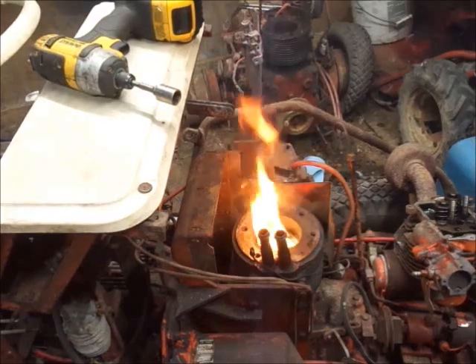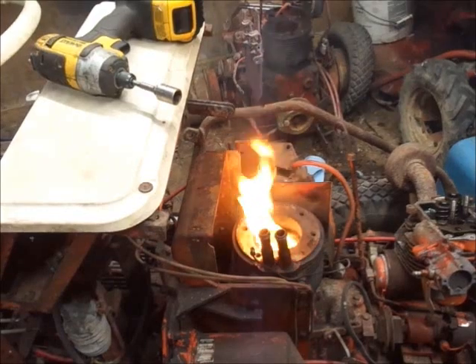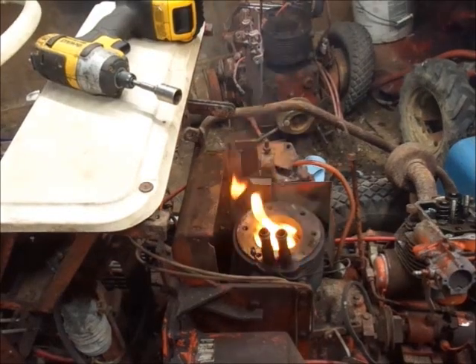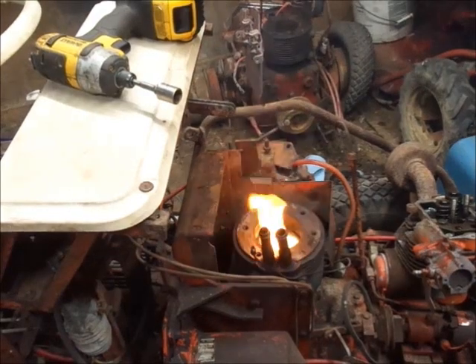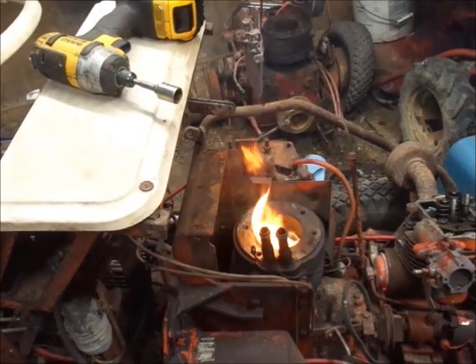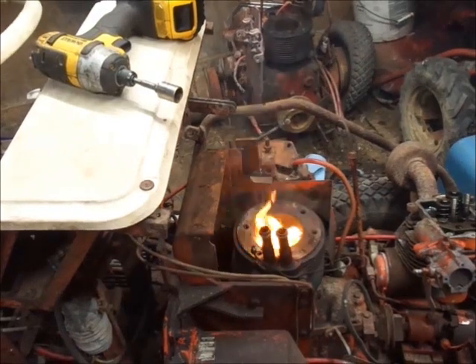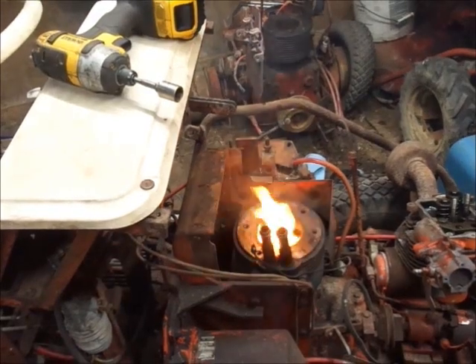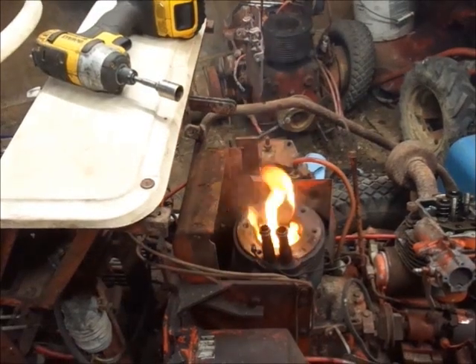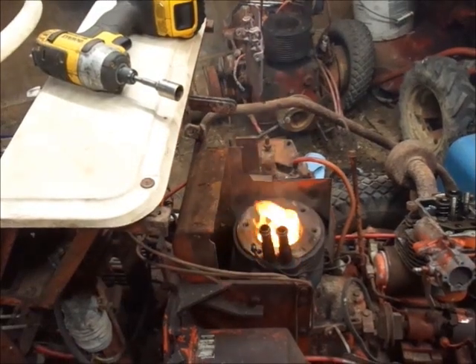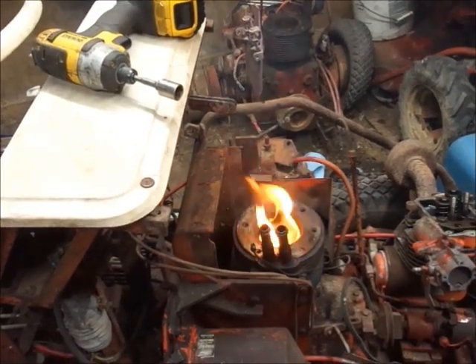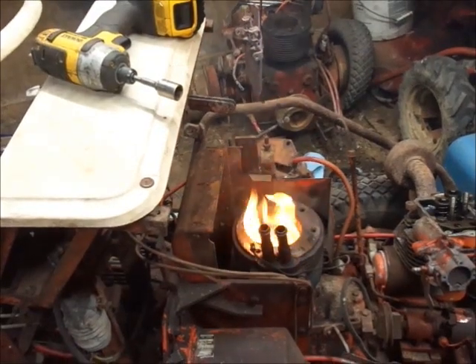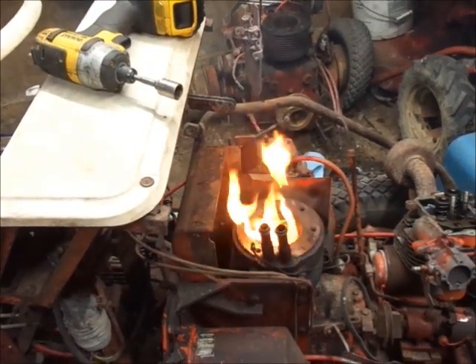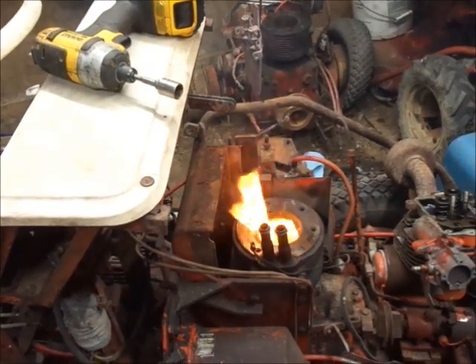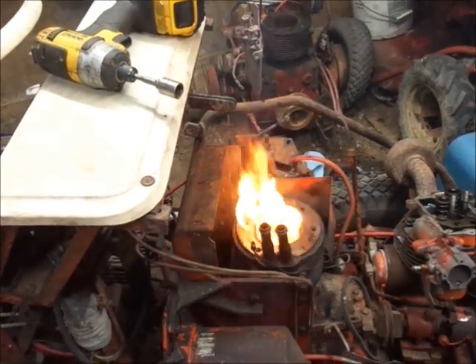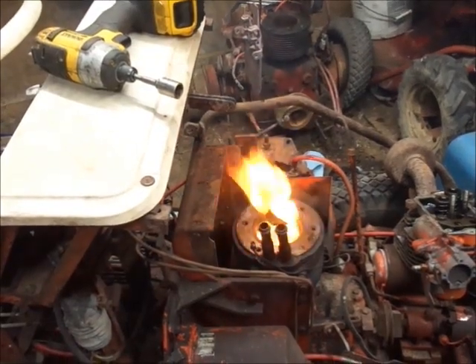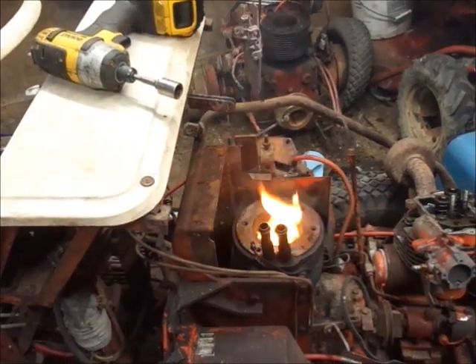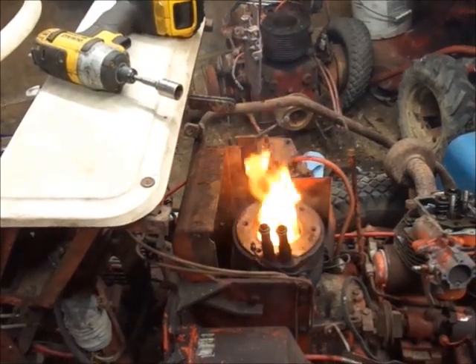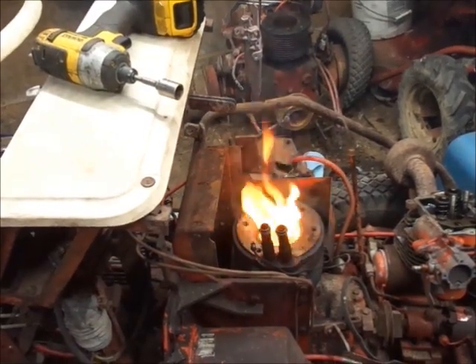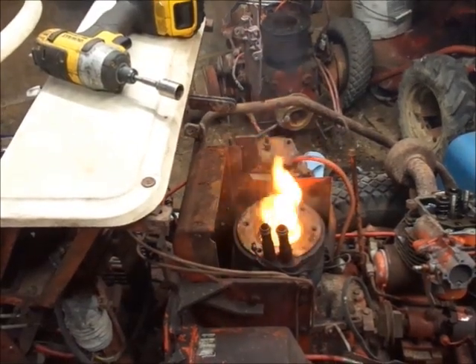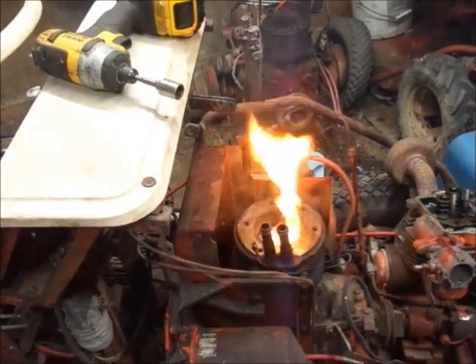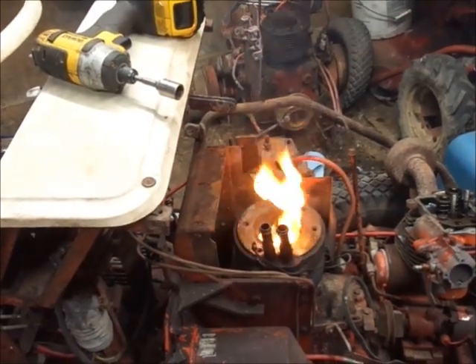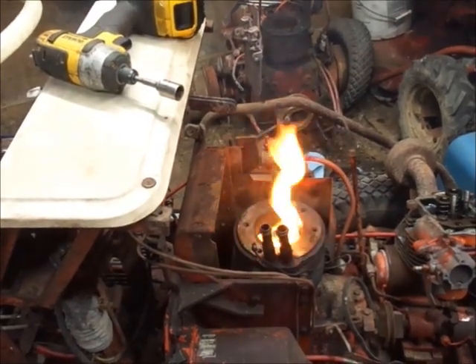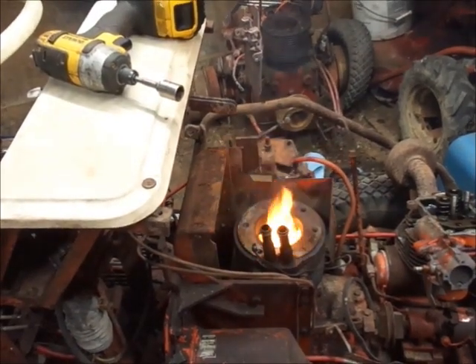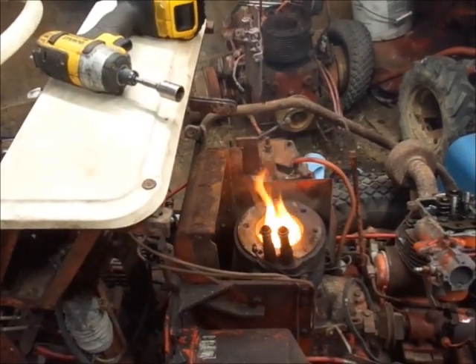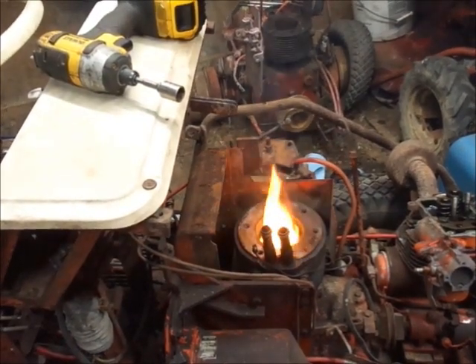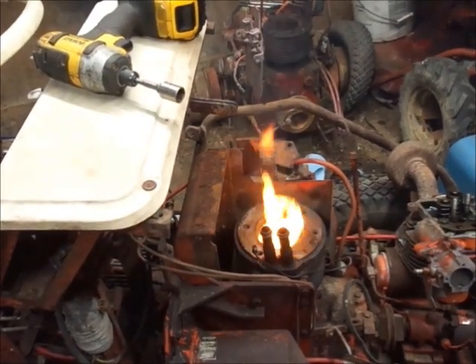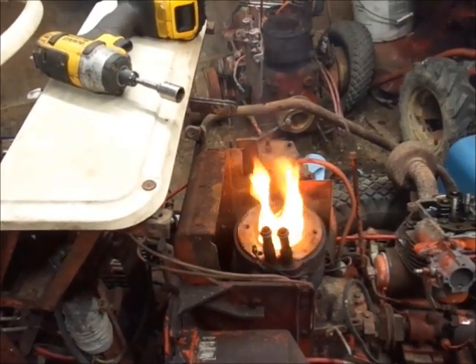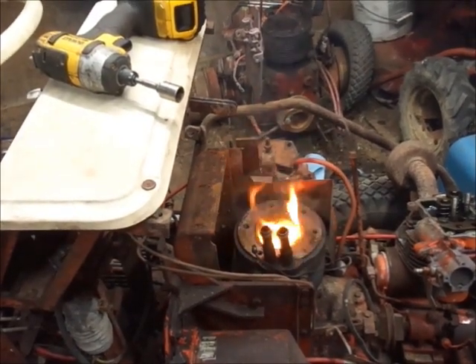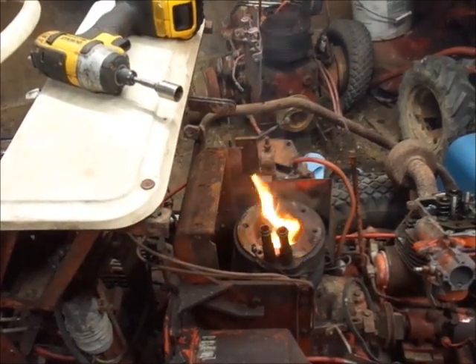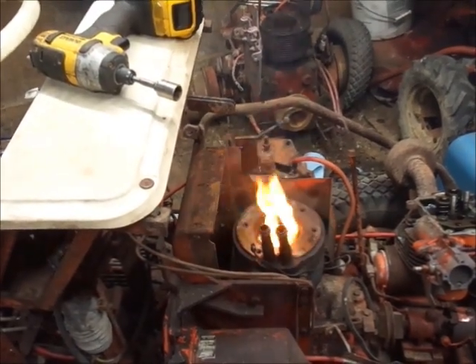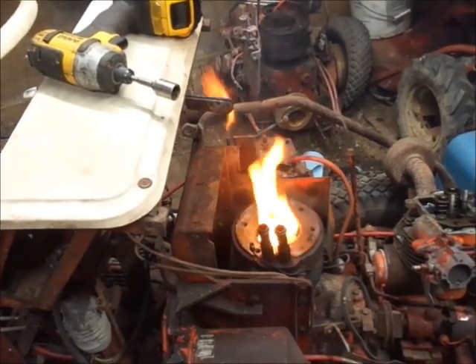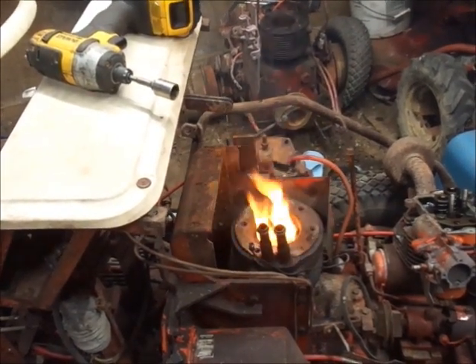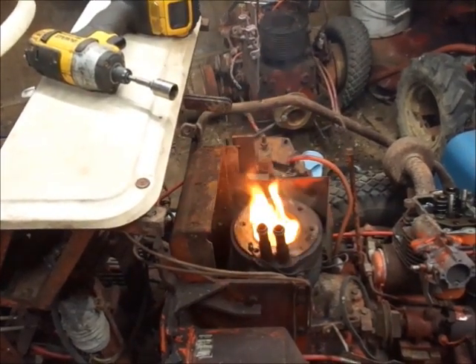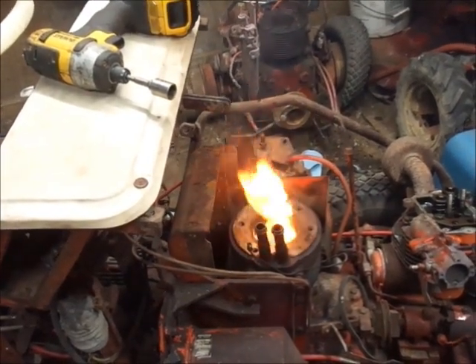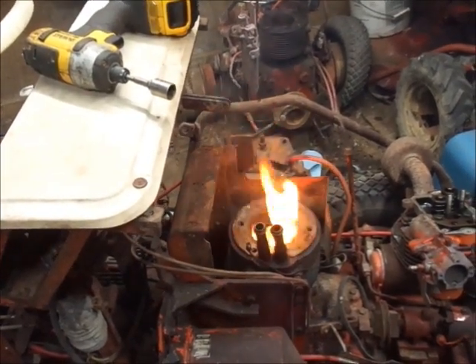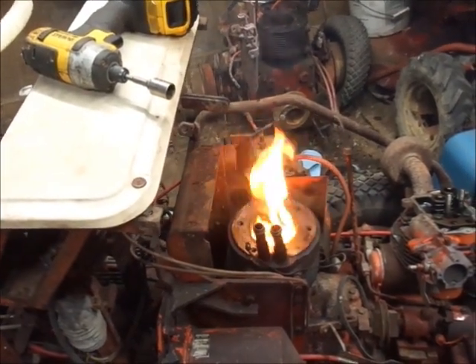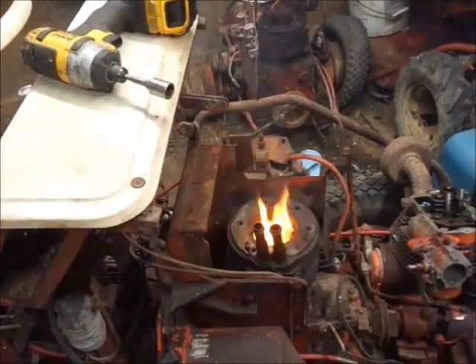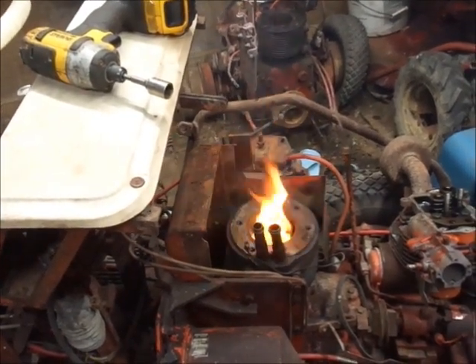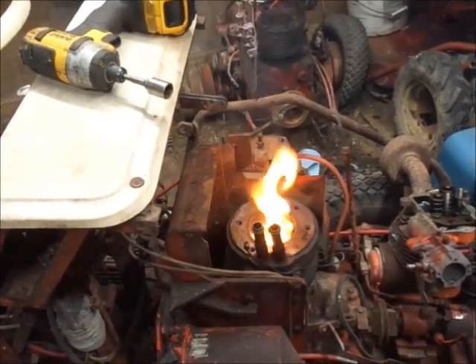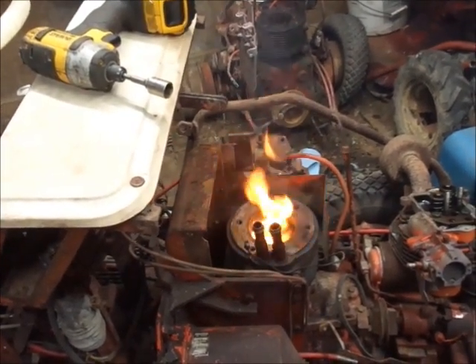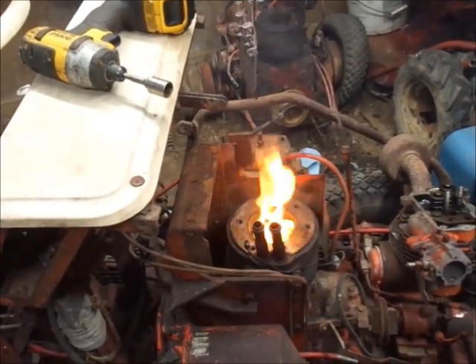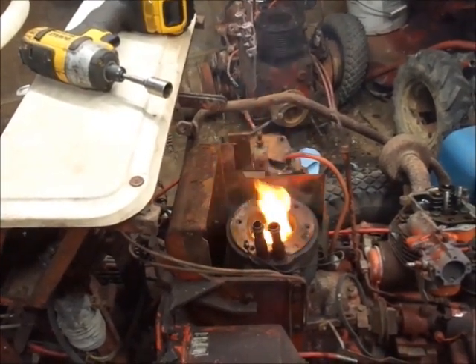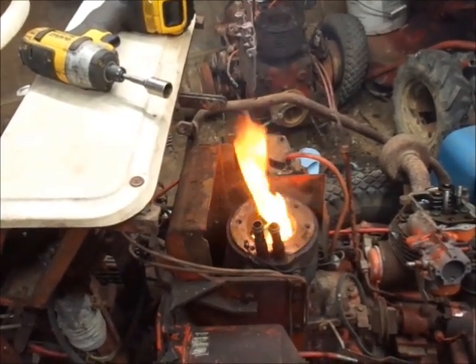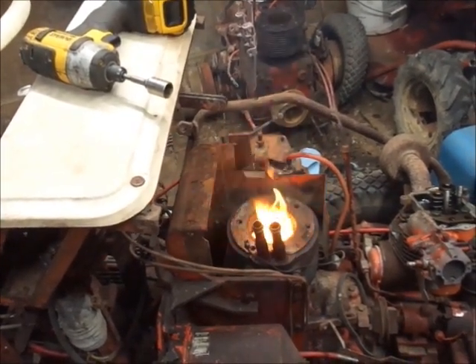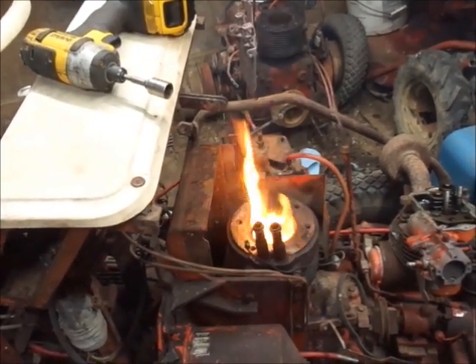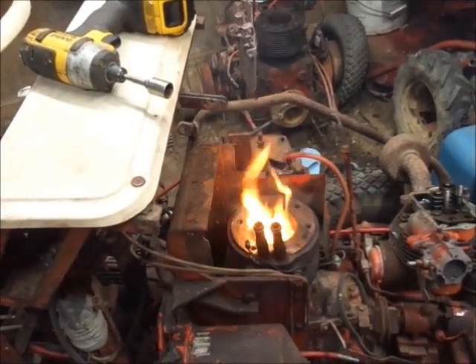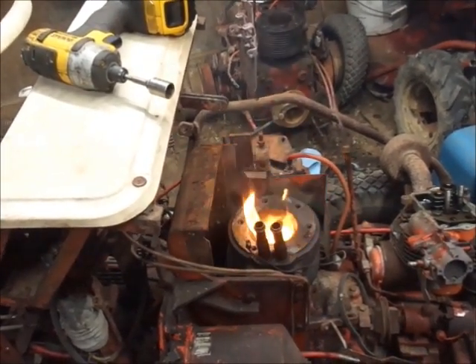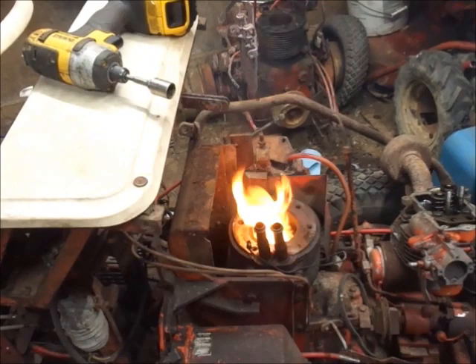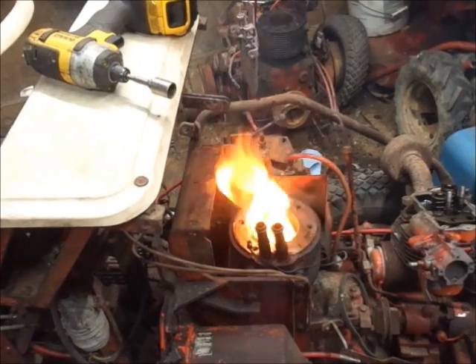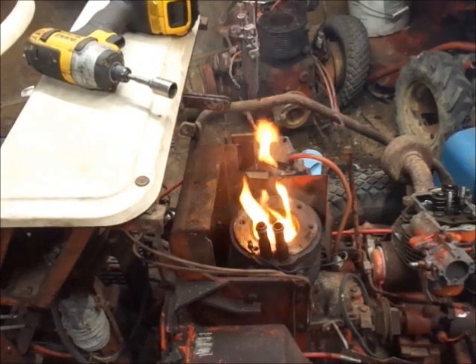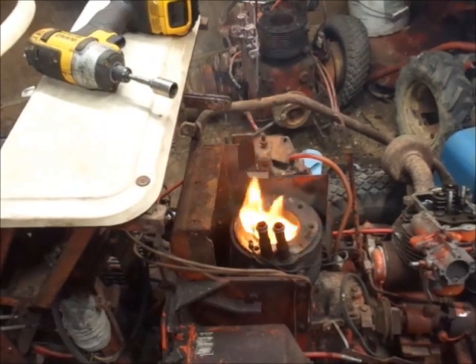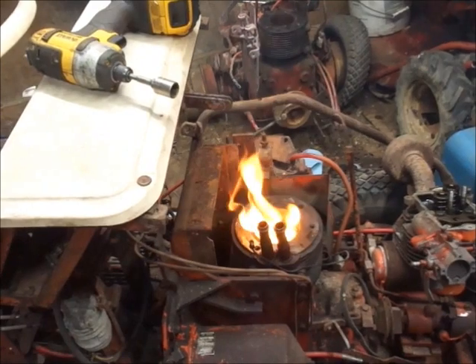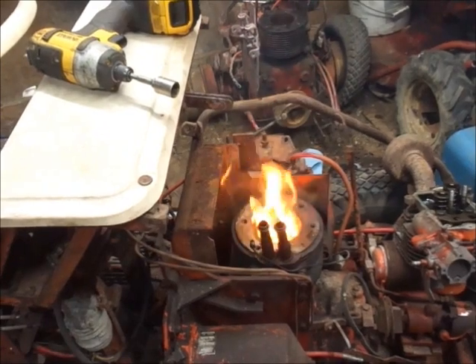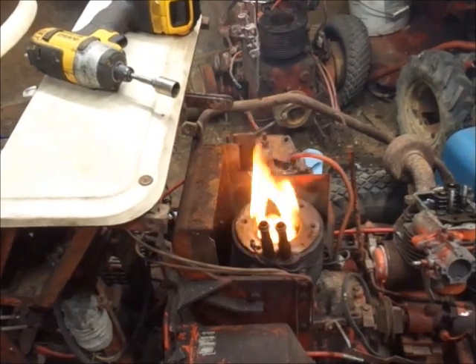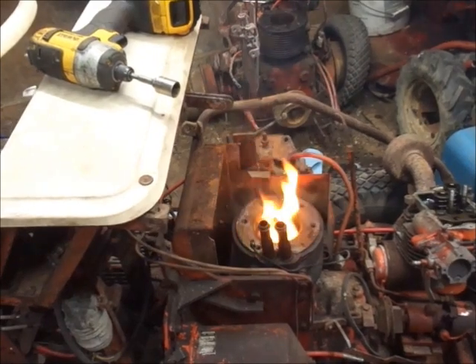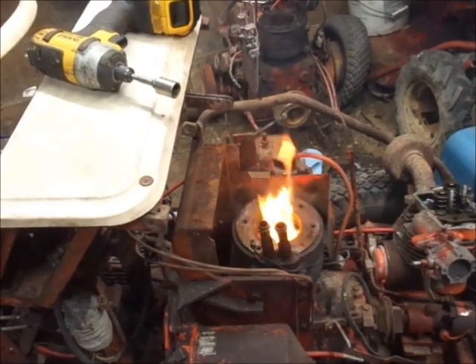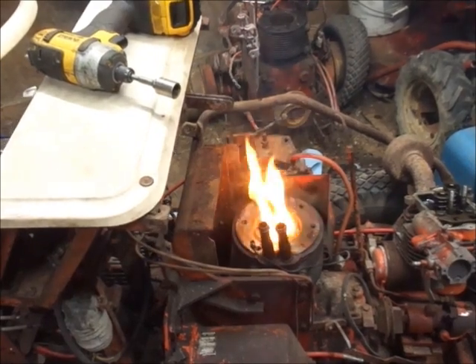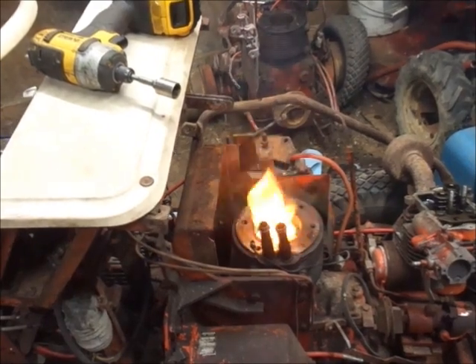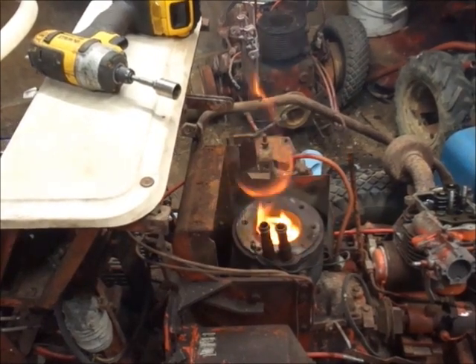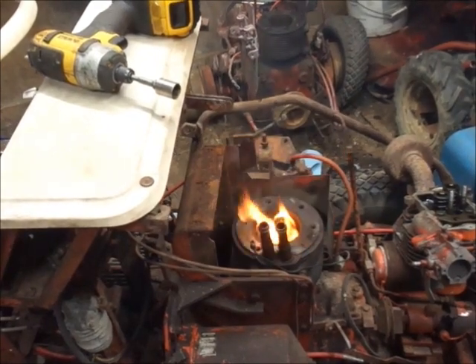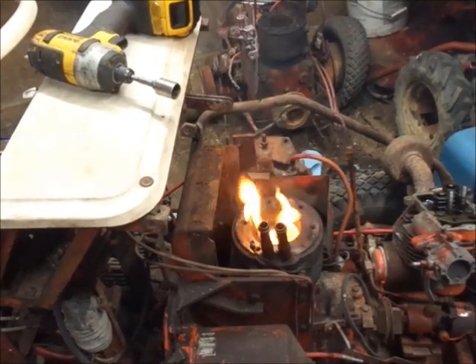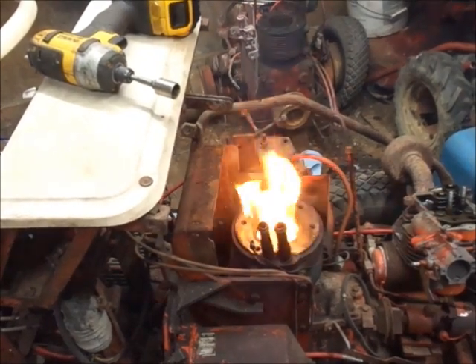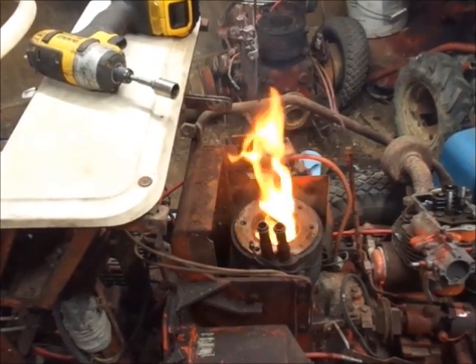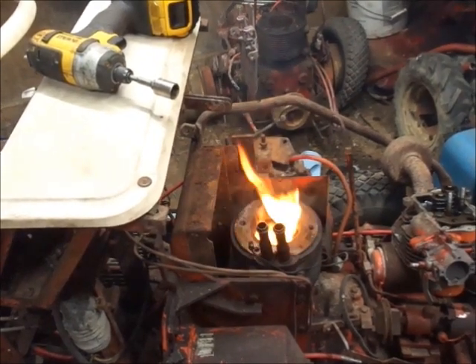A campfire inside the shop — very nice touch. I had a feeling I was going to do that.